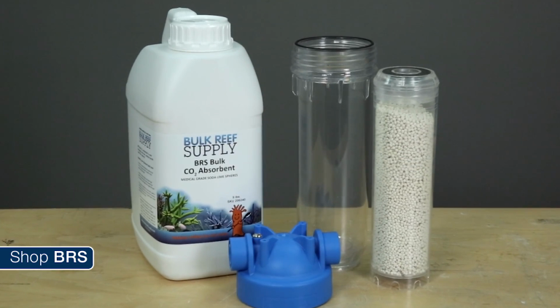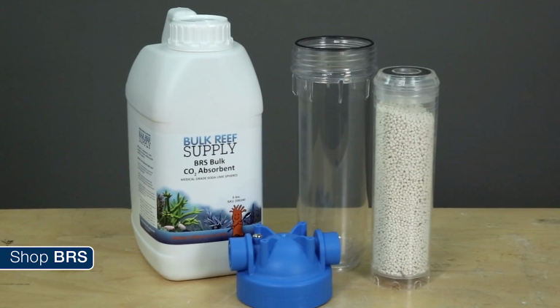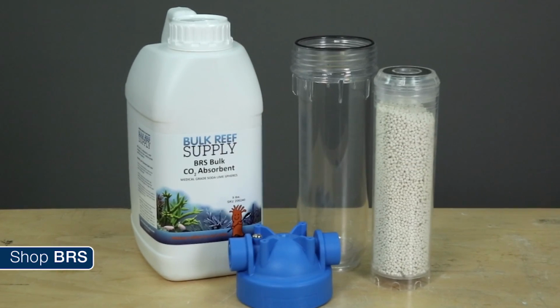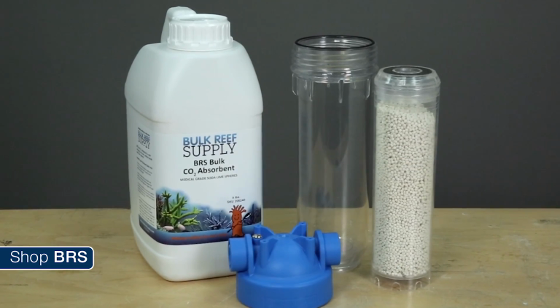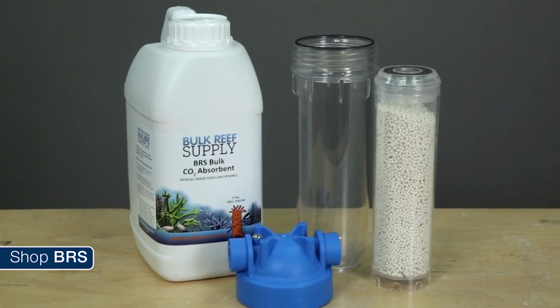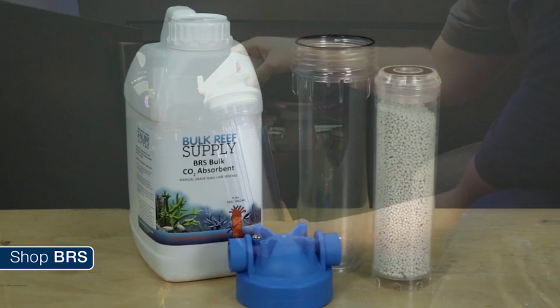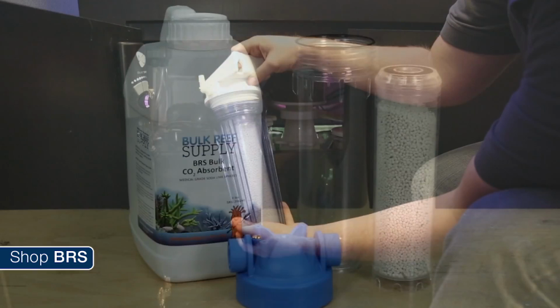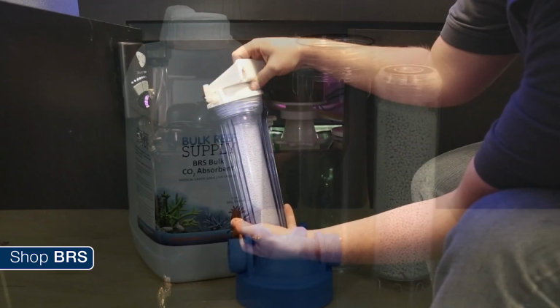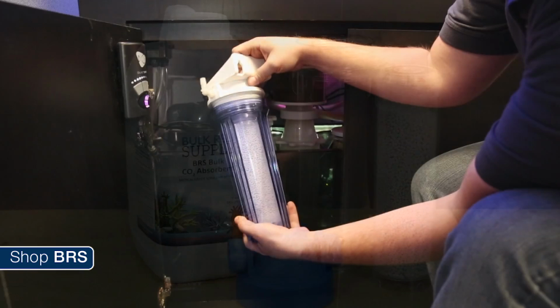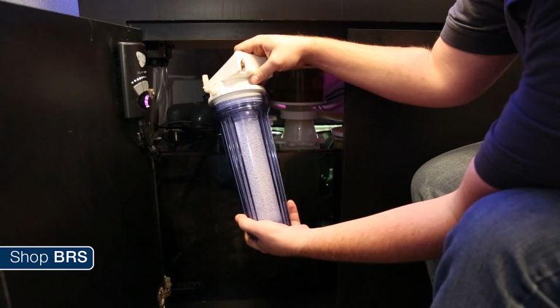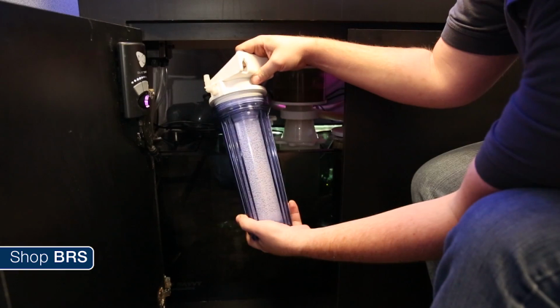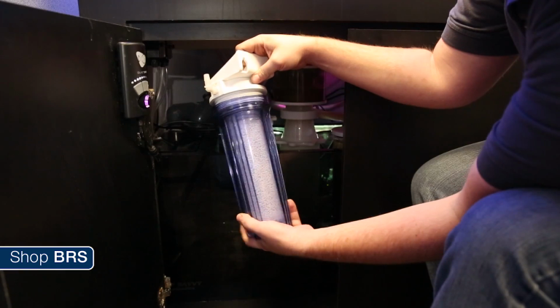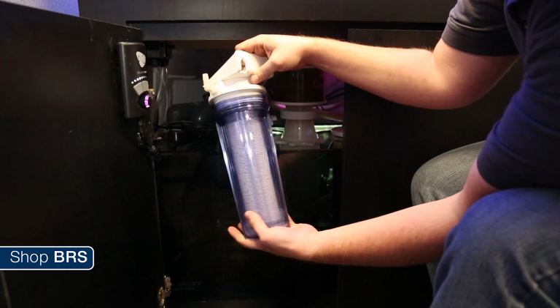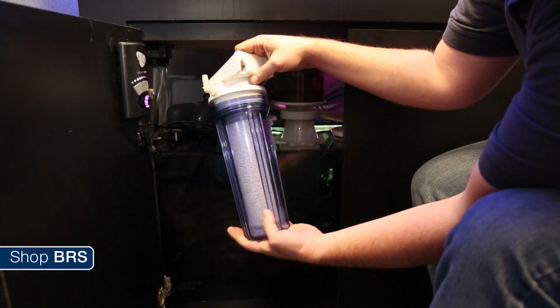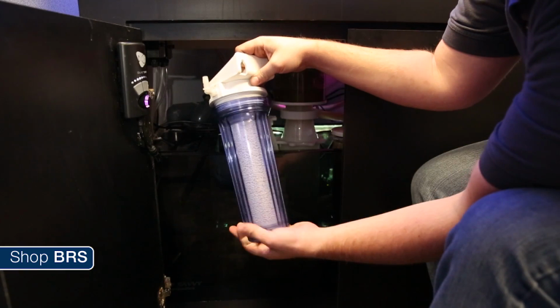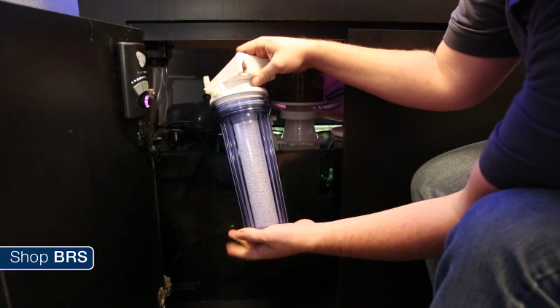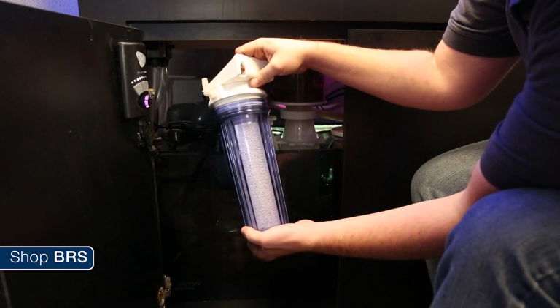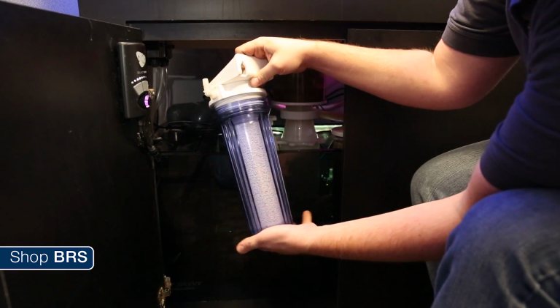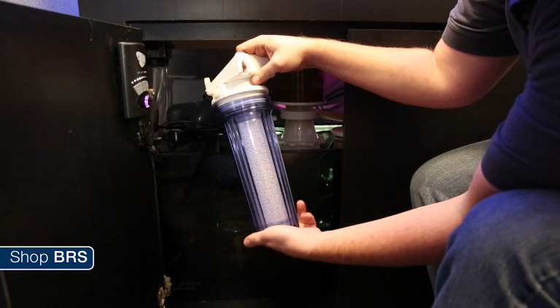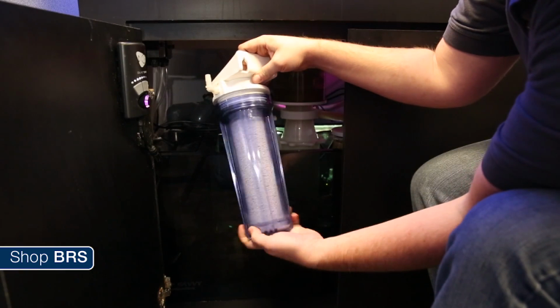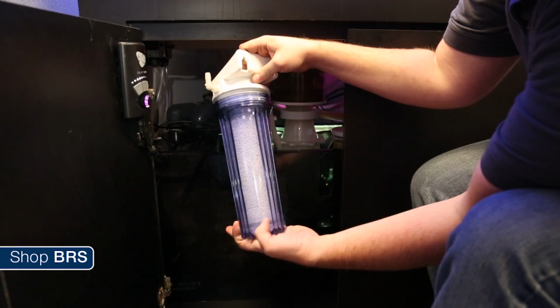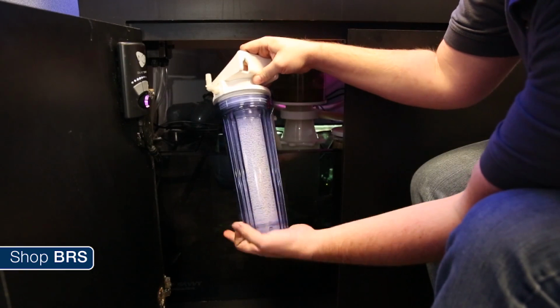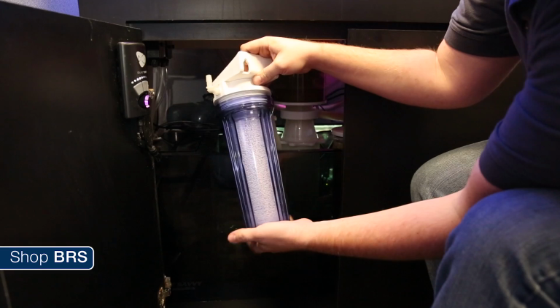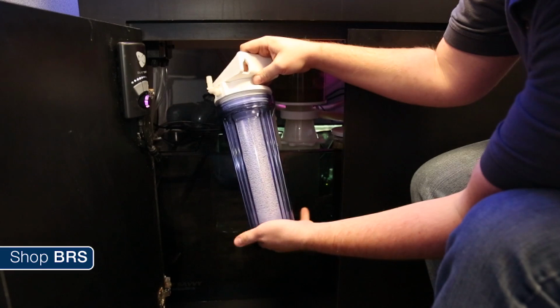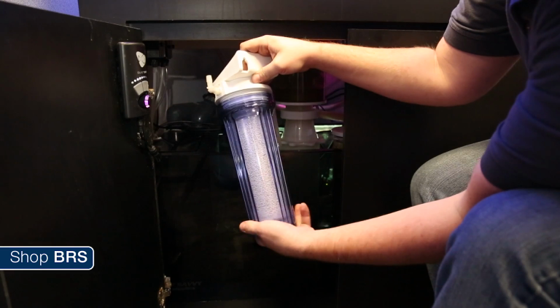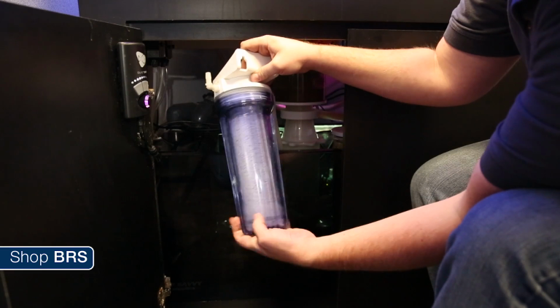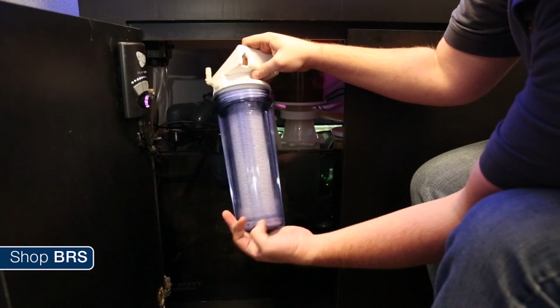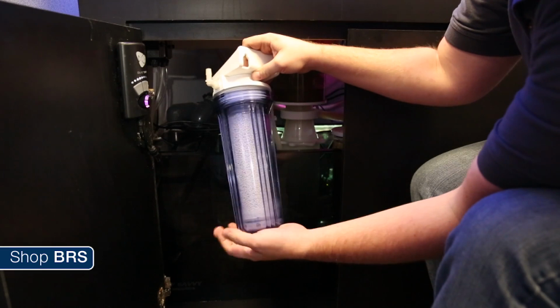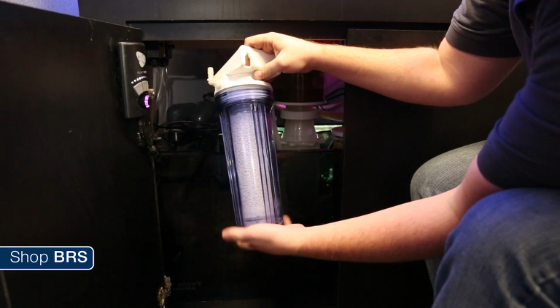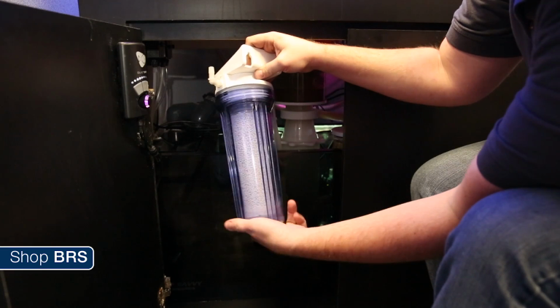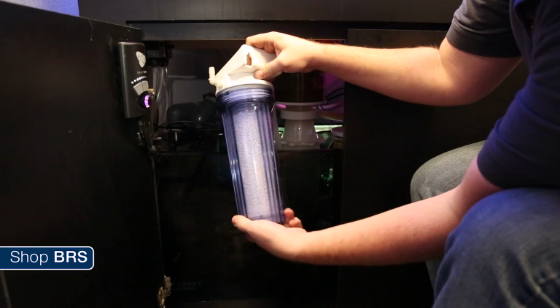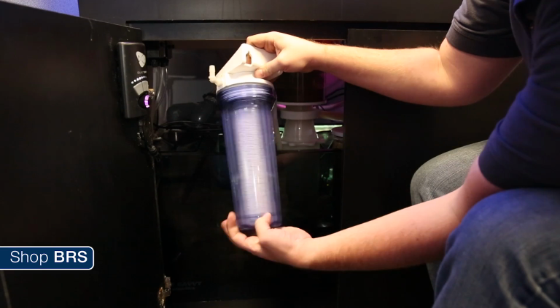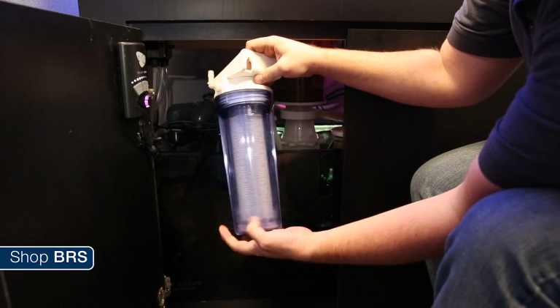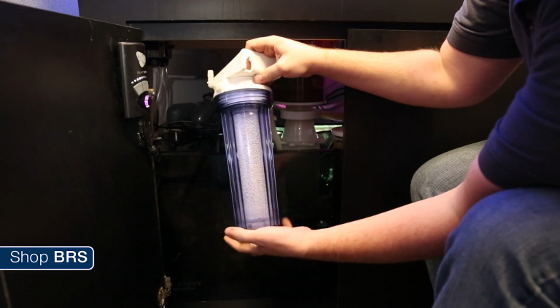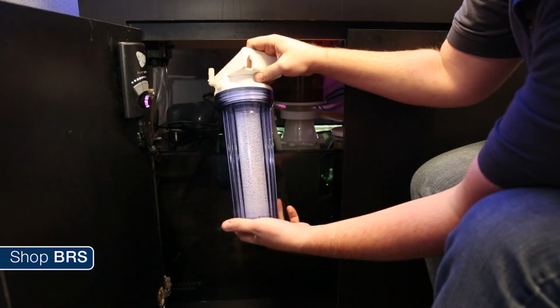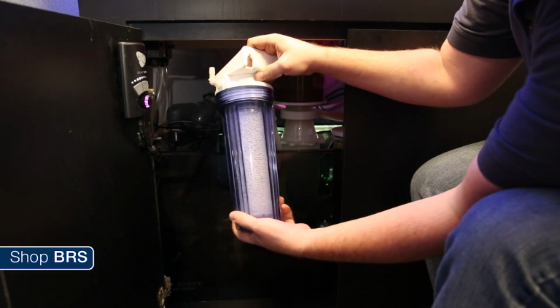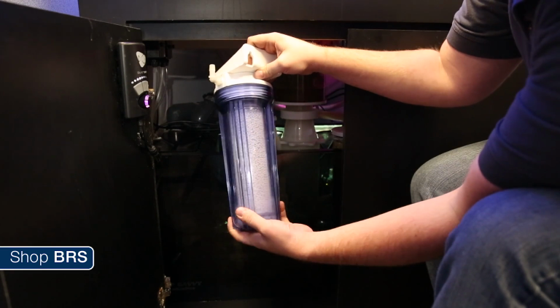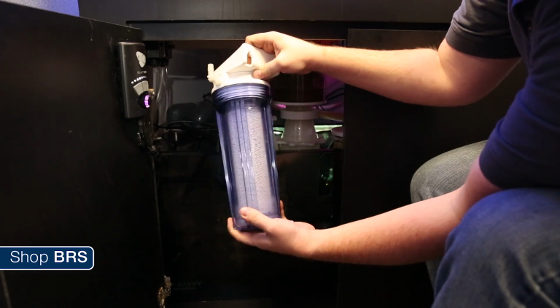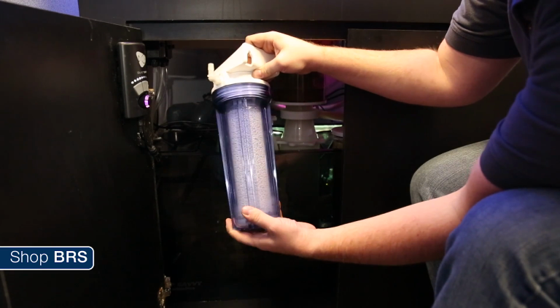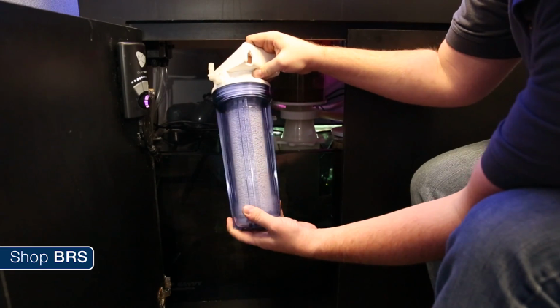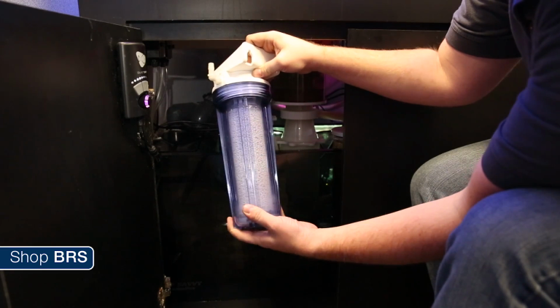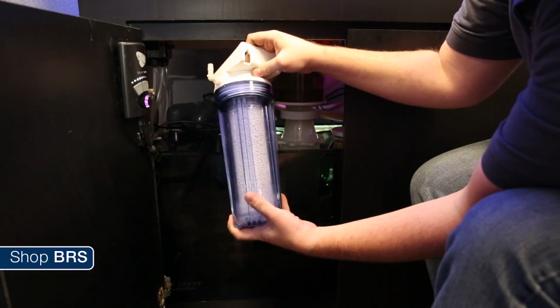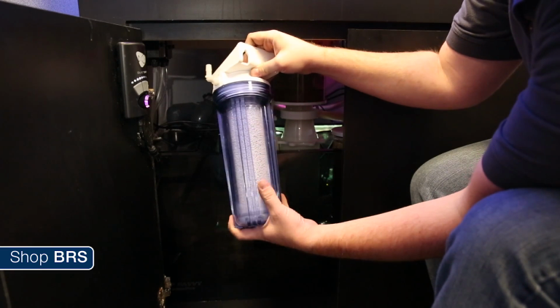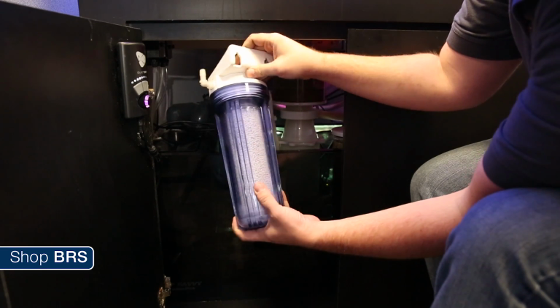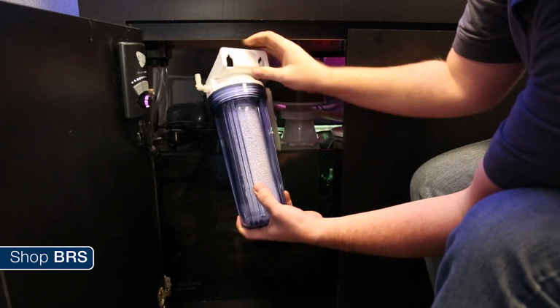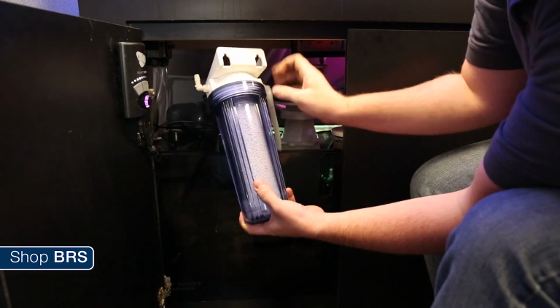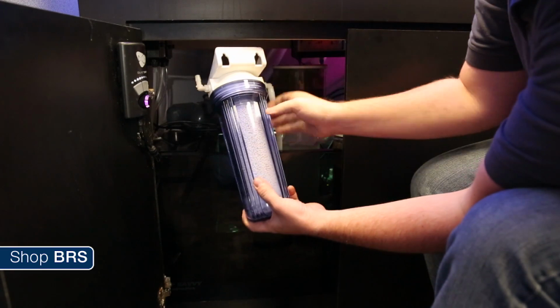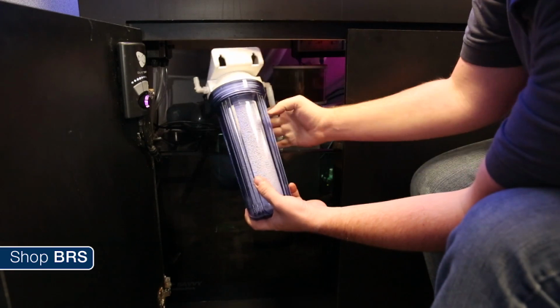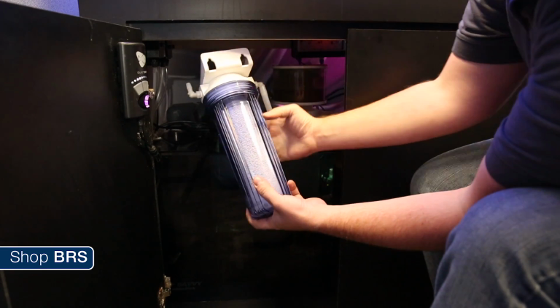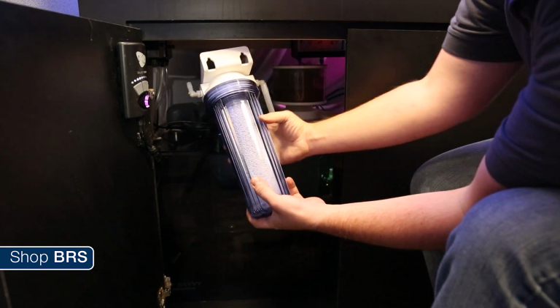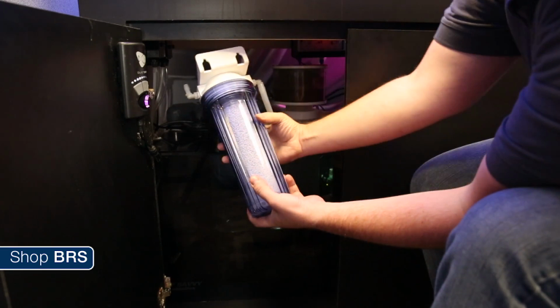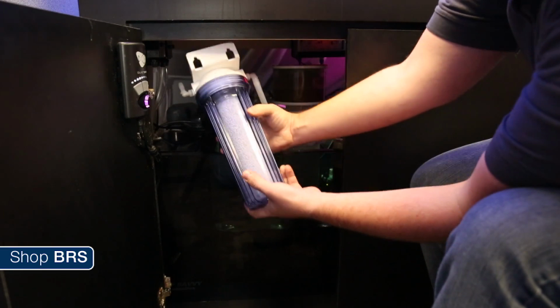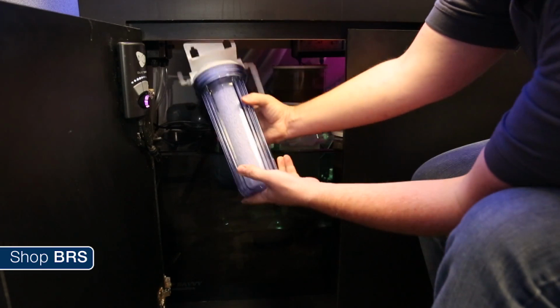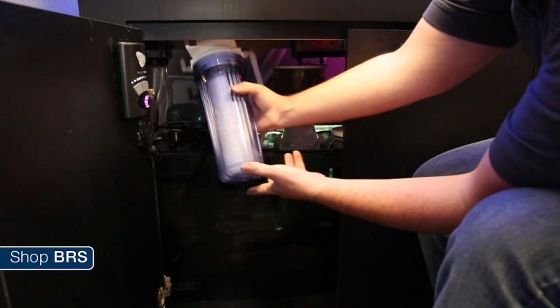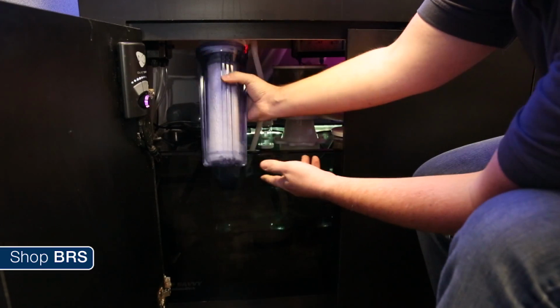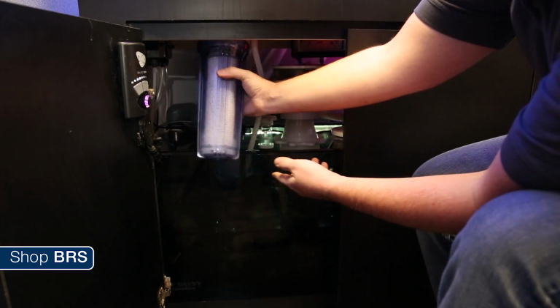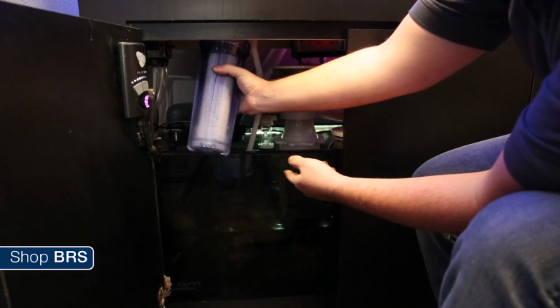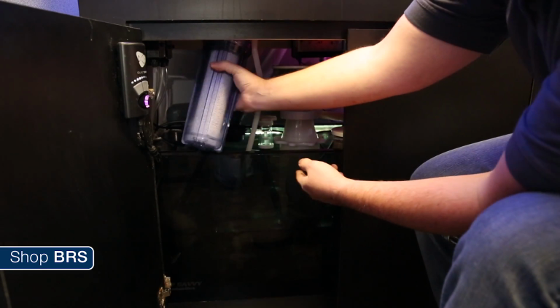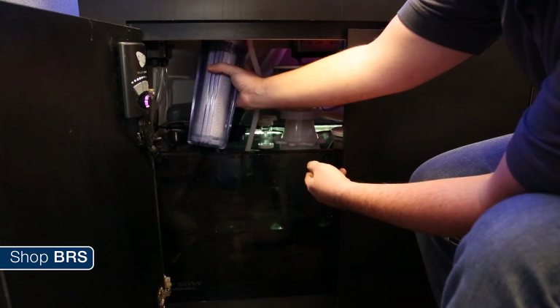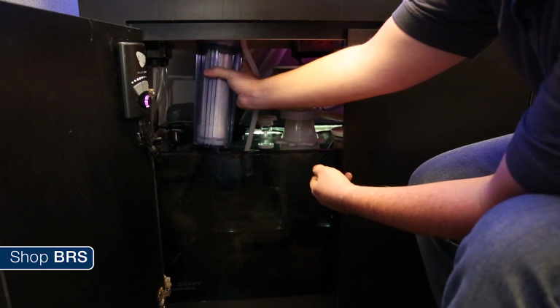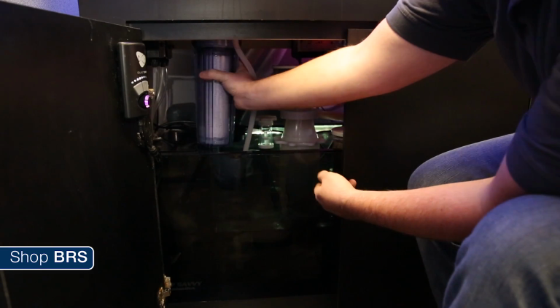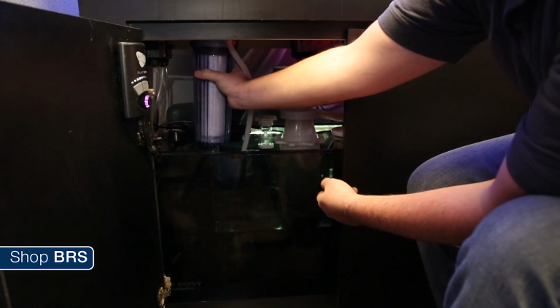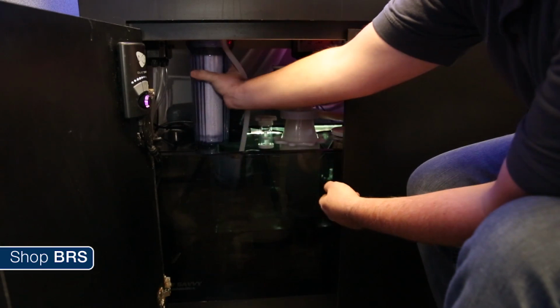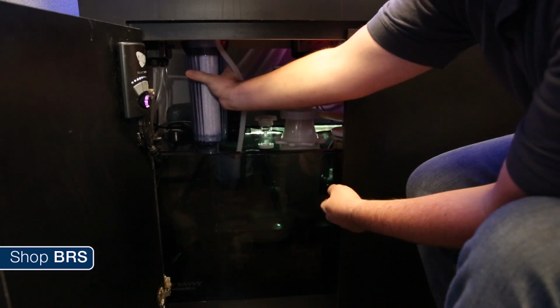You can likely achieve a very stable tank pH with daily fluctuations of less than half a point using a CO2 scrubber implementation like this.